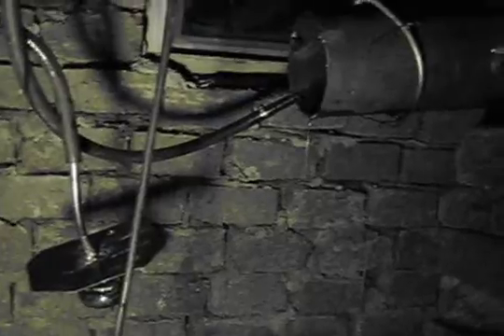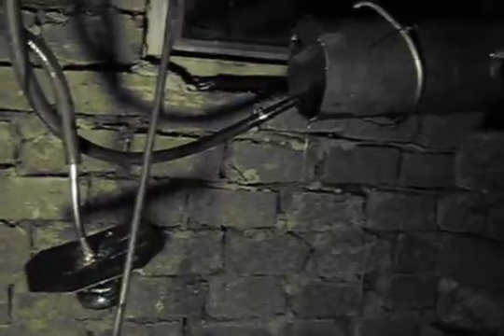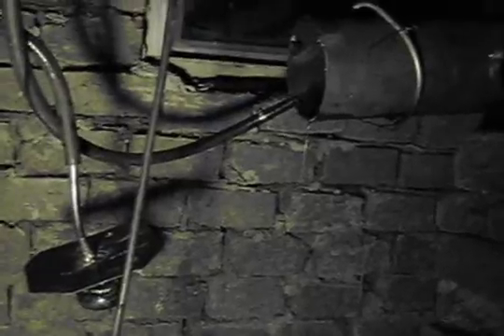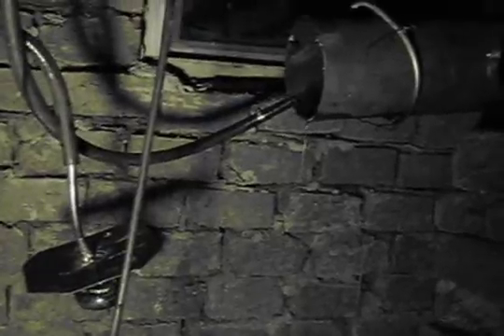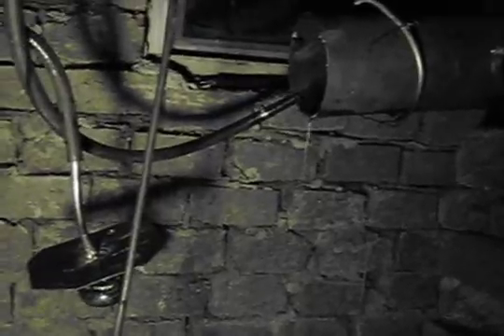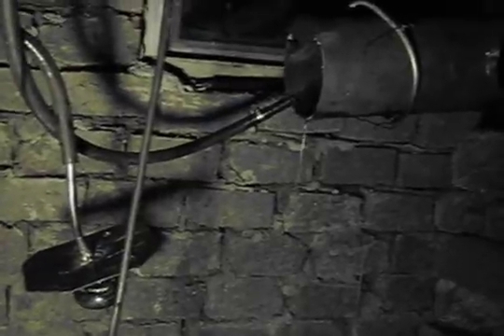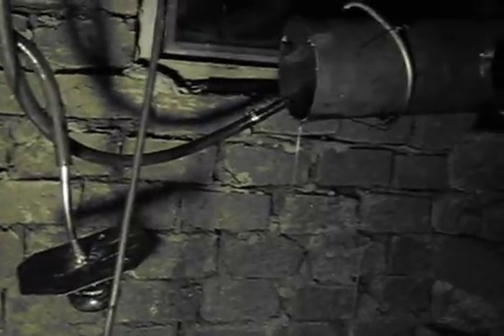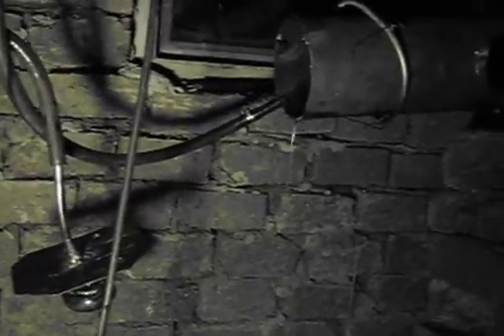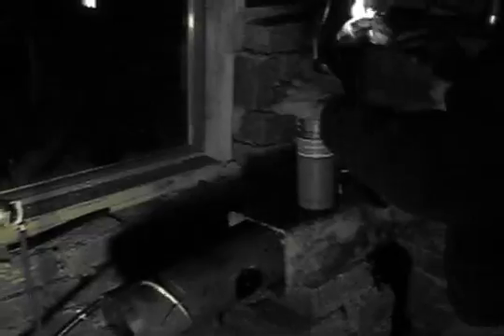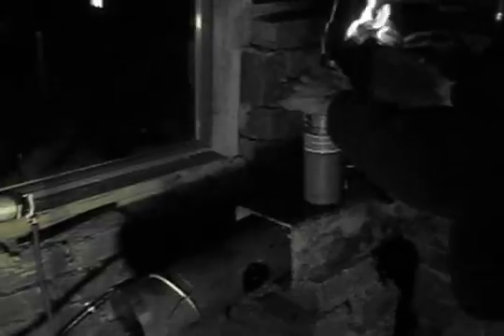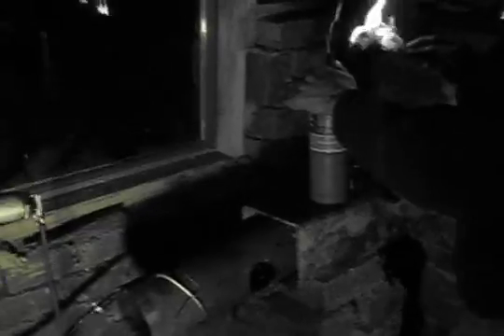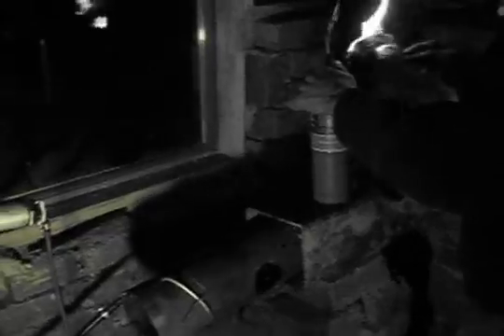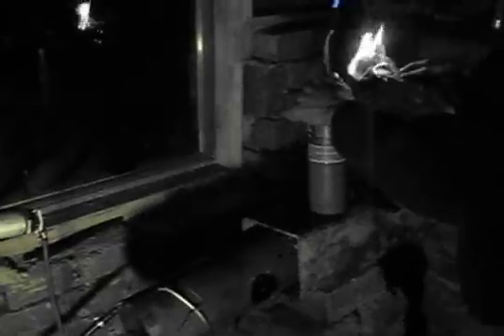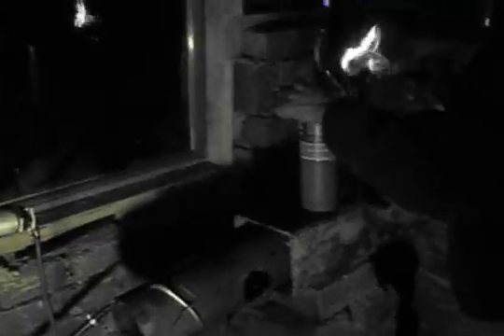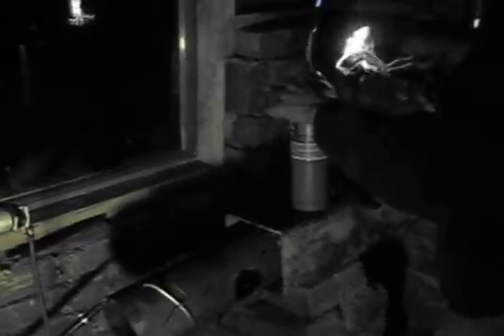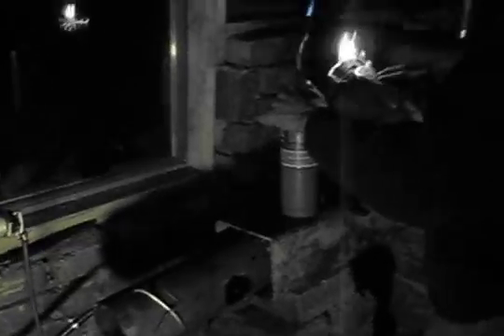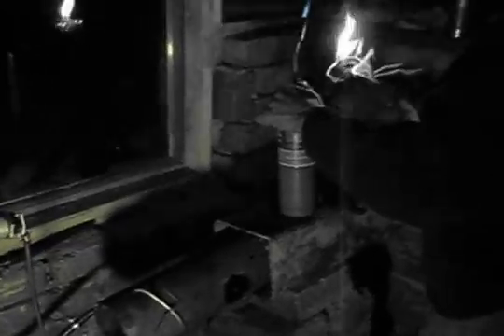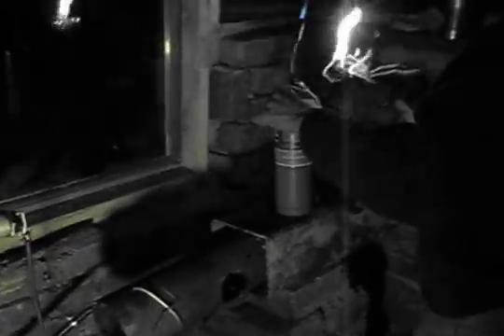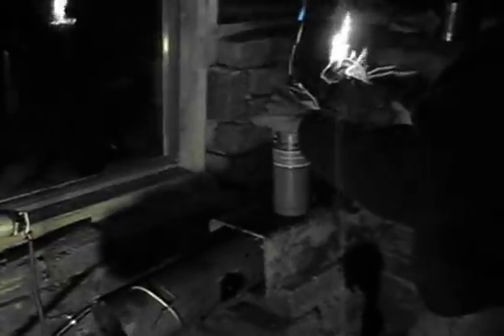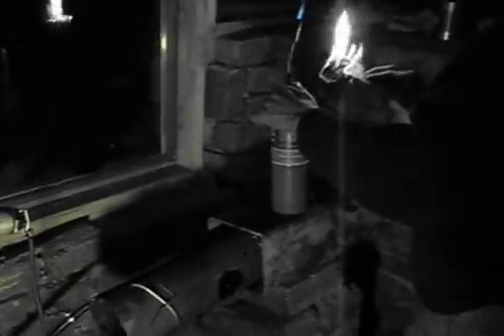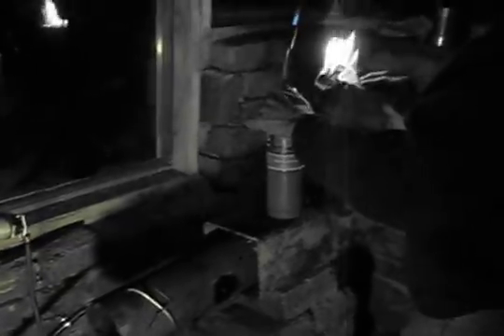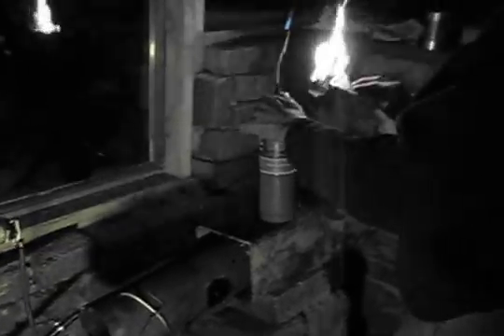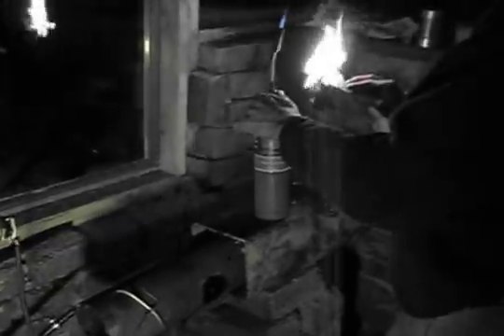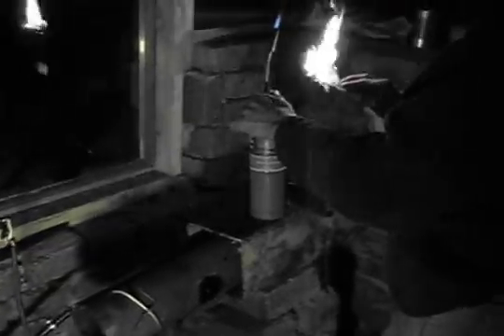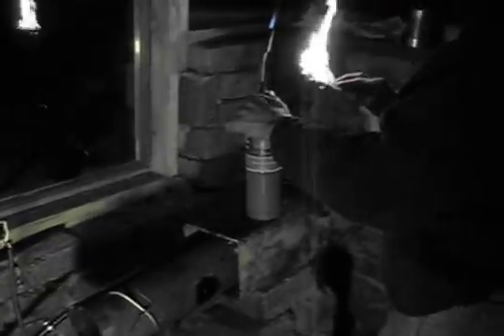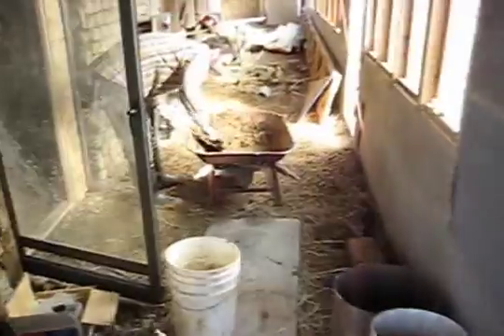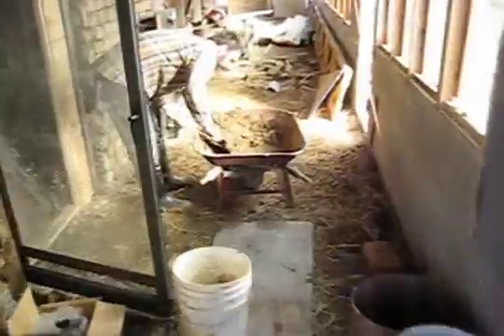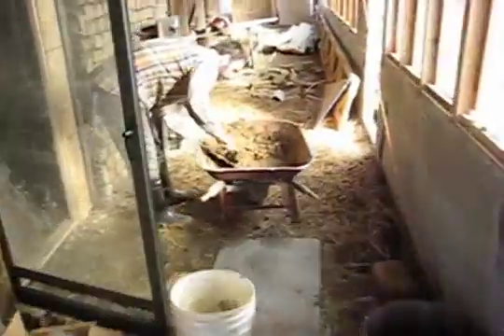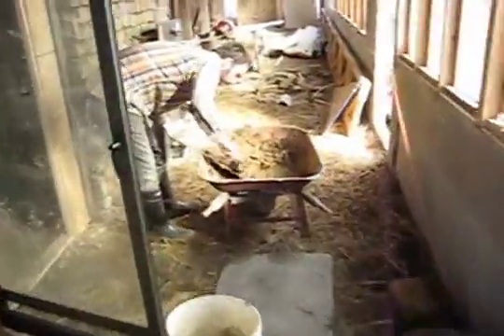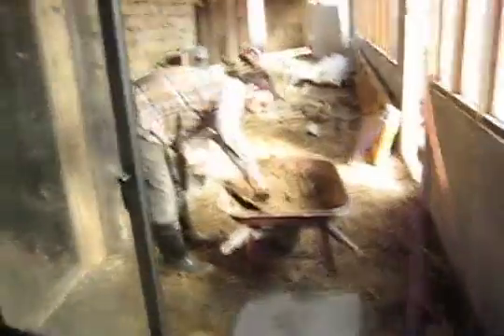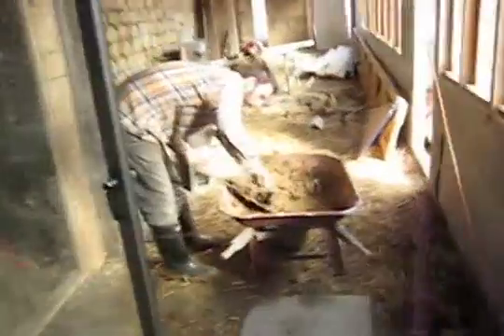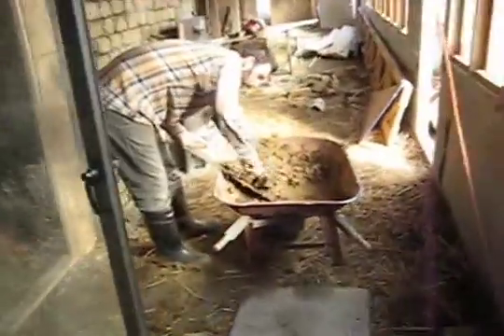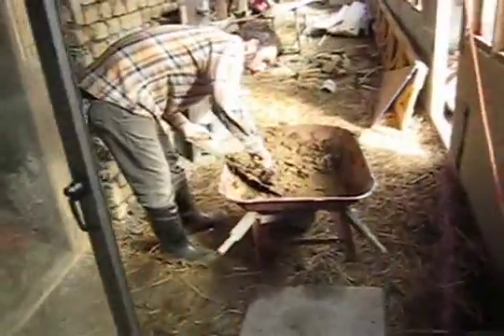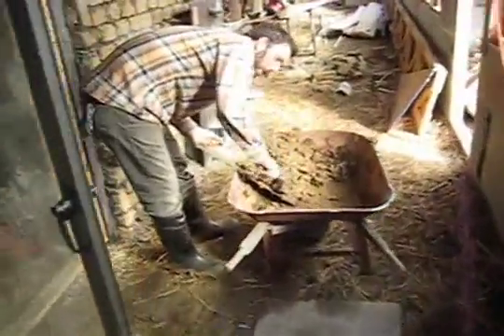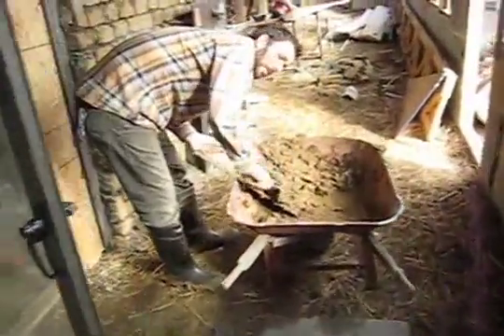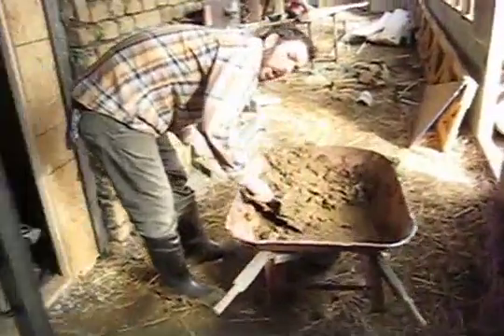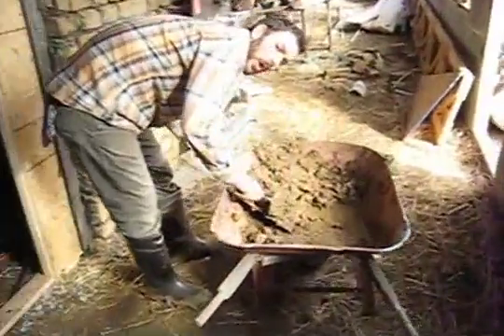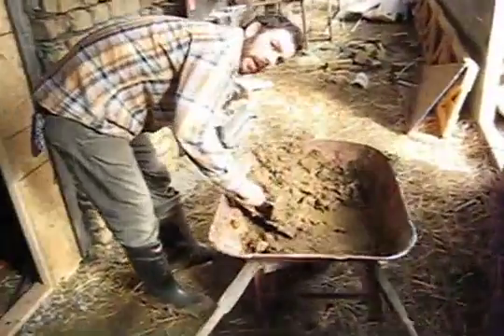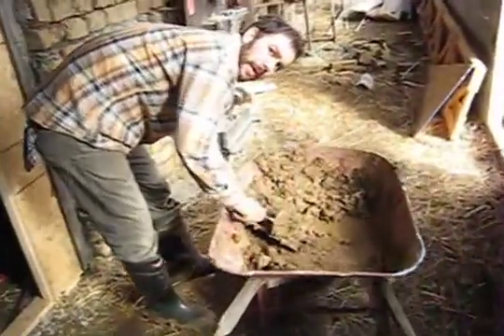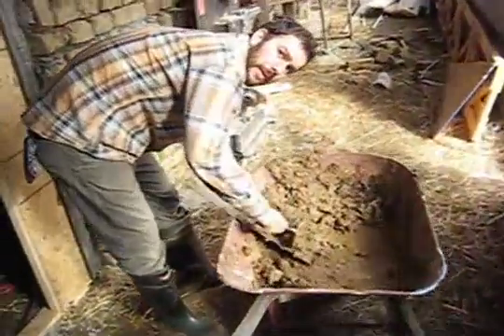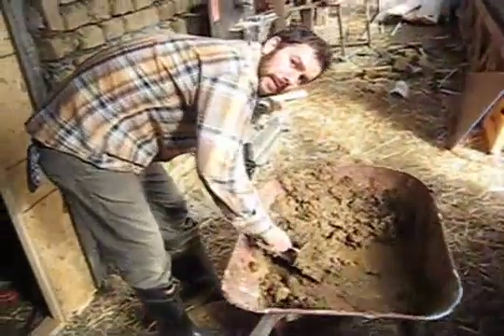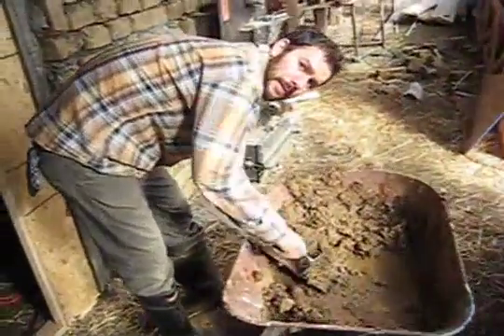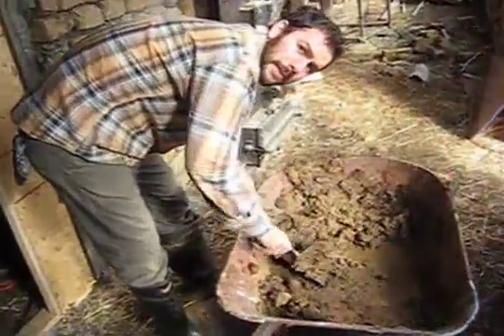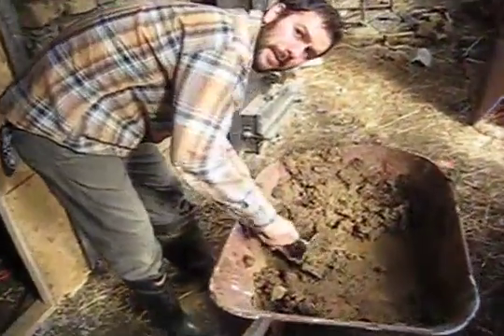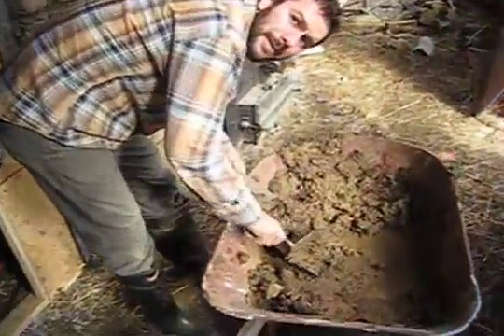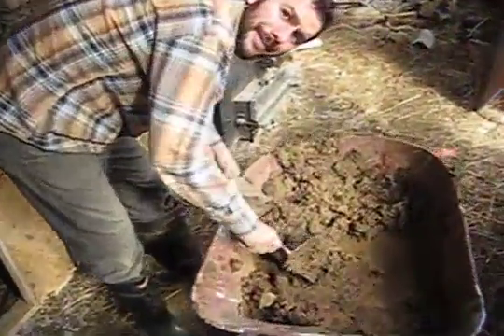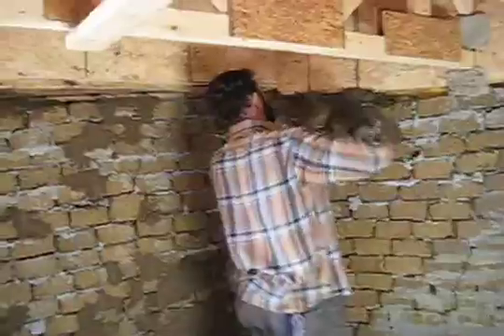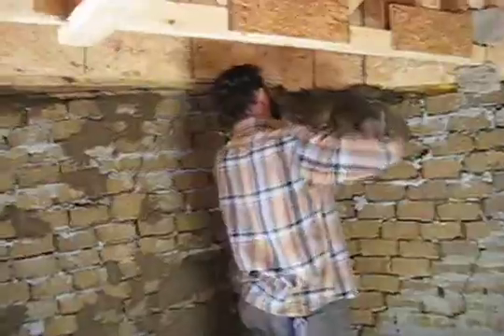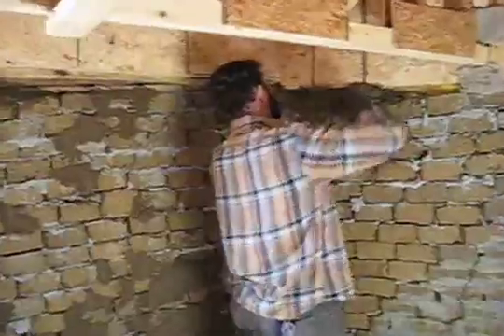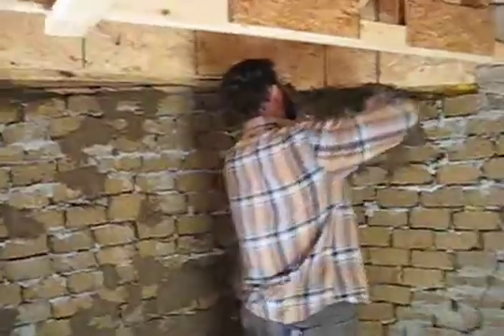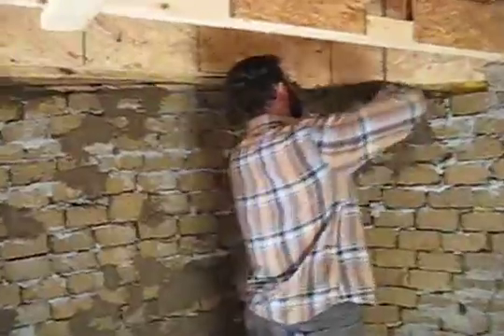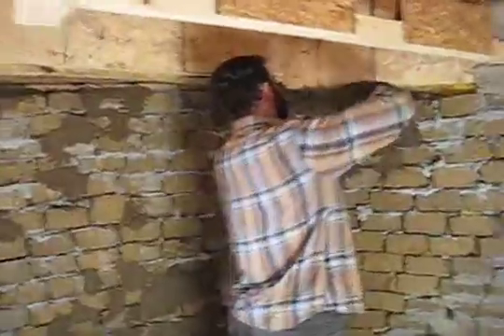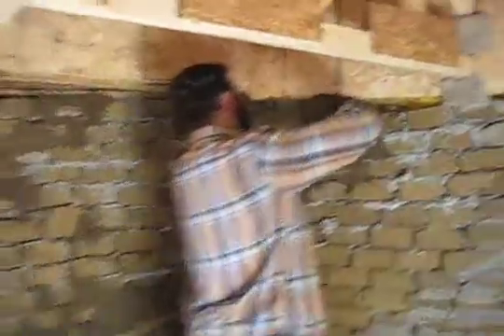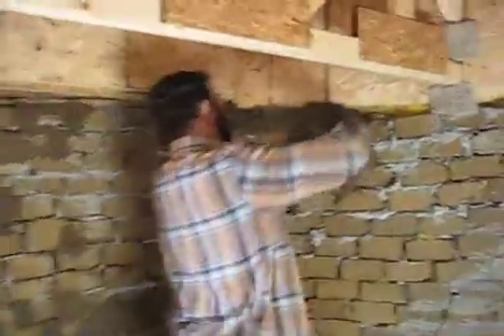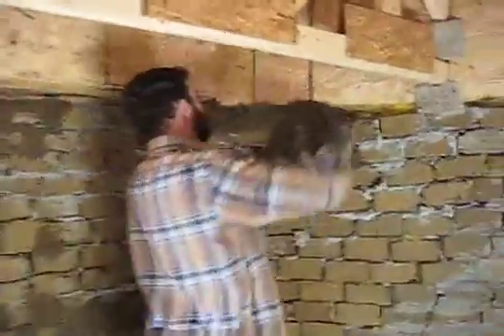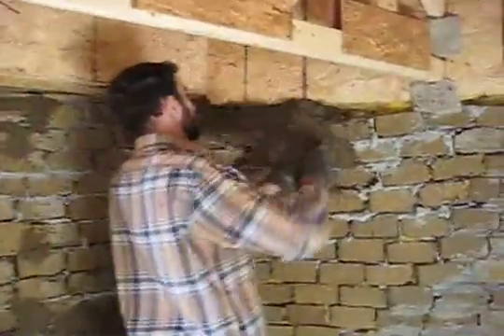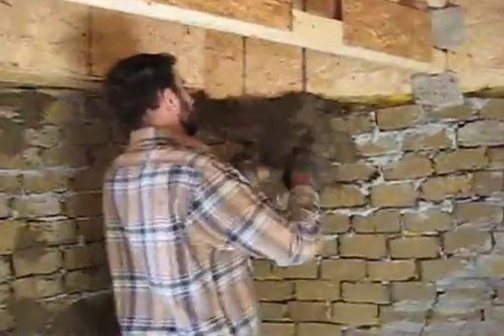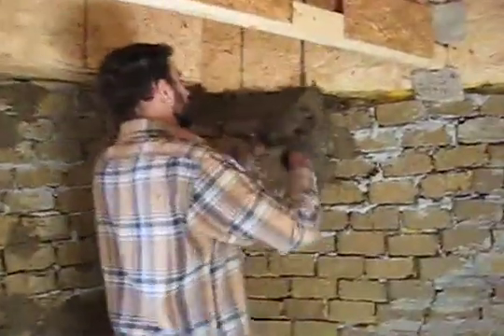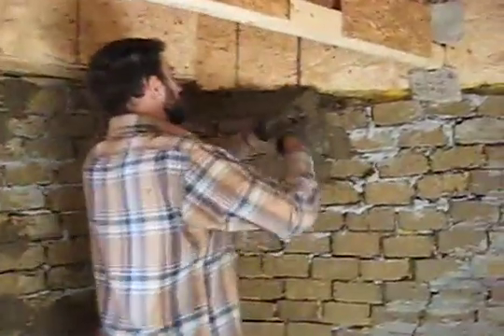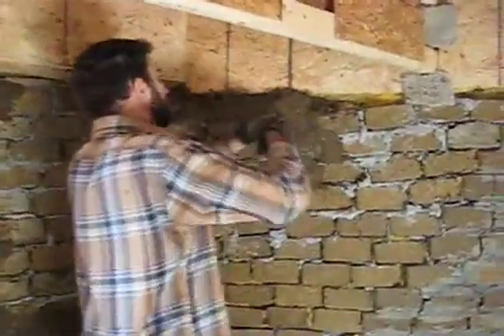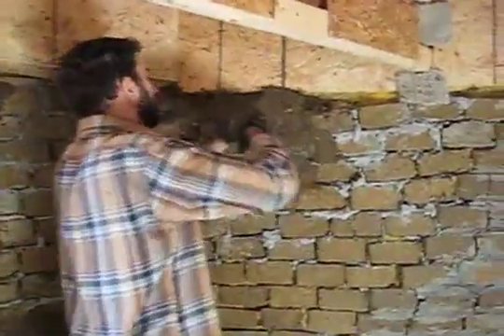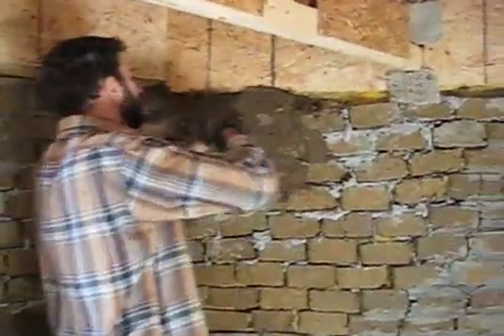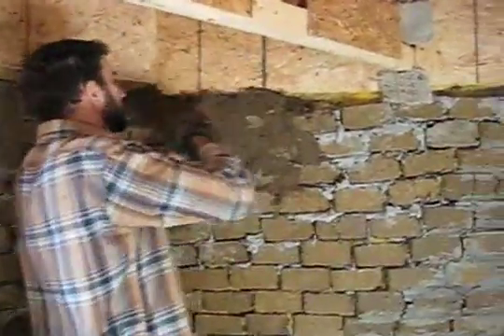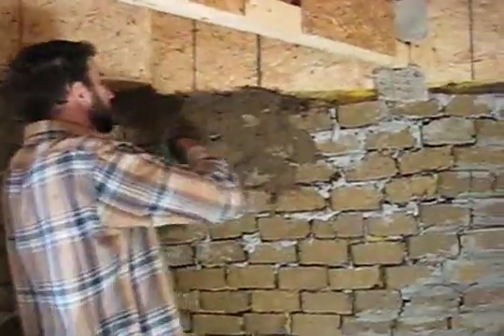We did also do some plastering inside, plus put in a glass door, so we're still working on this. It's in progress.